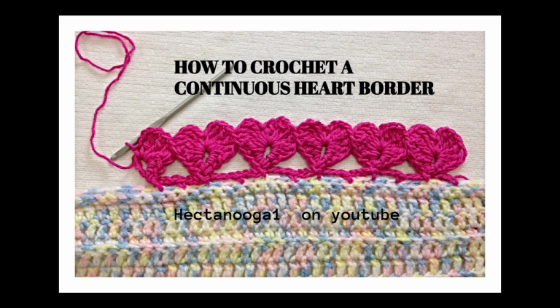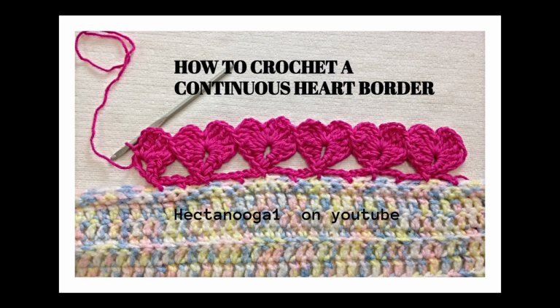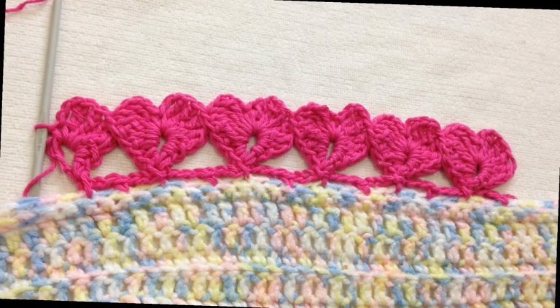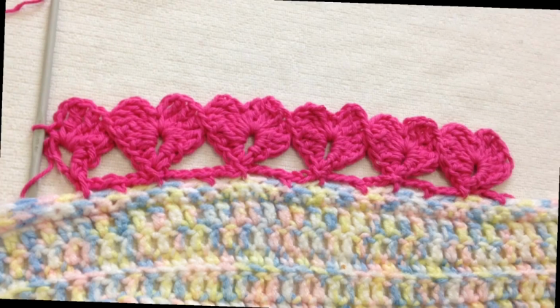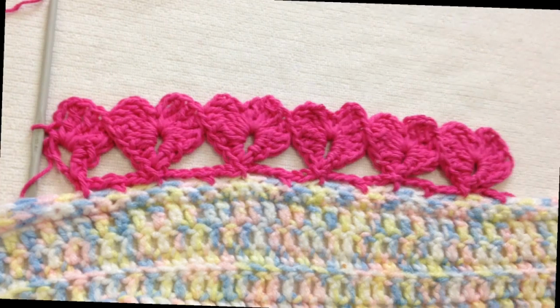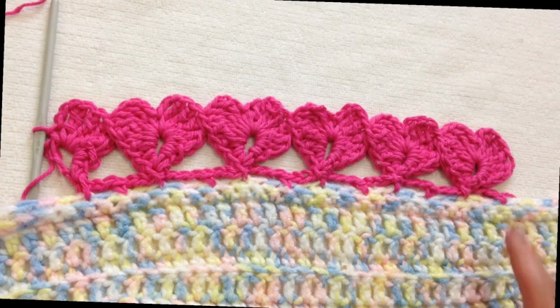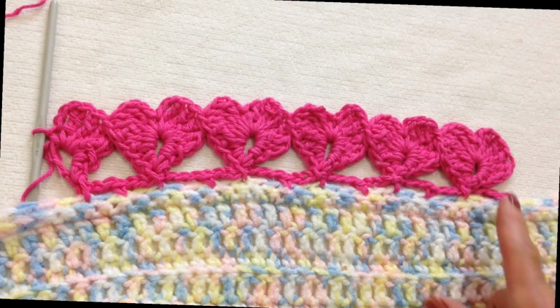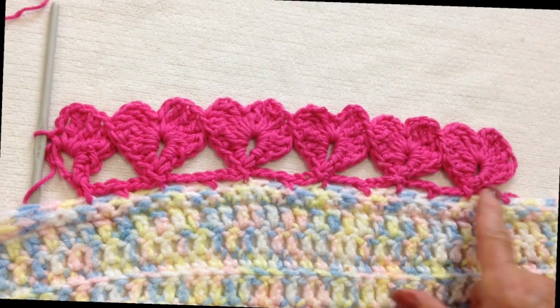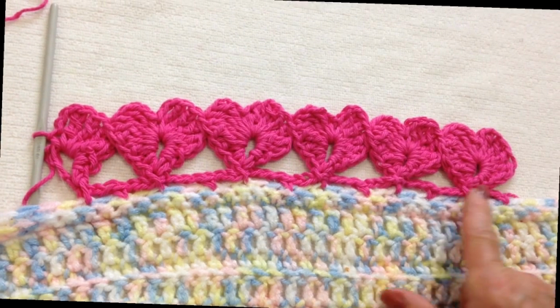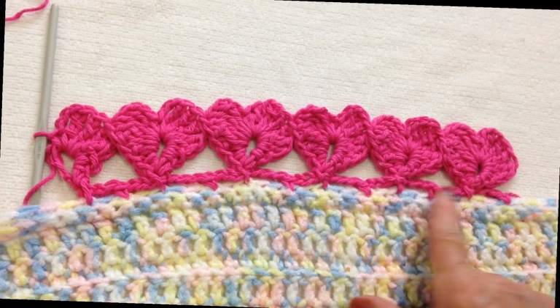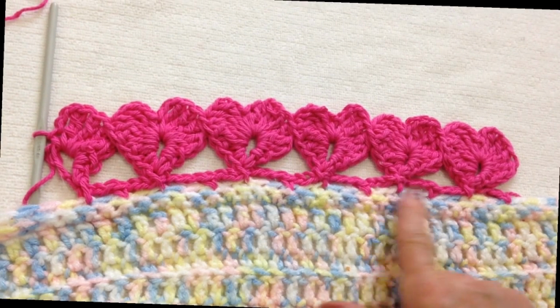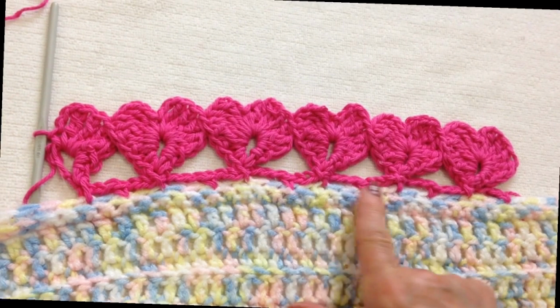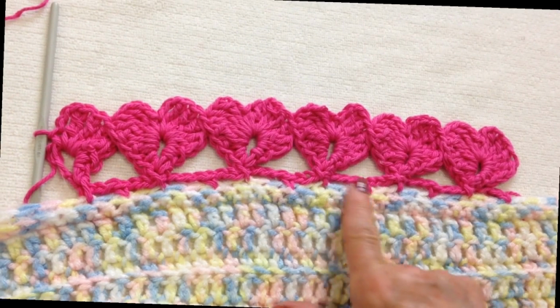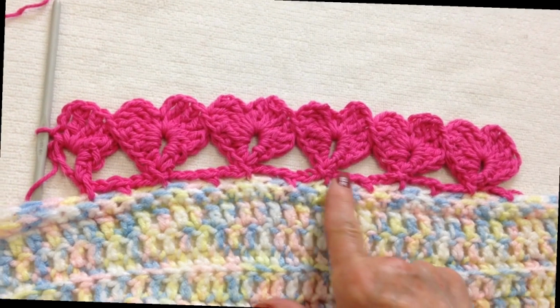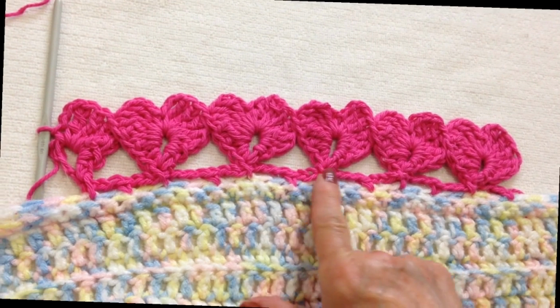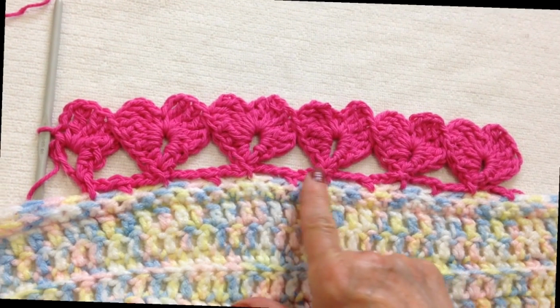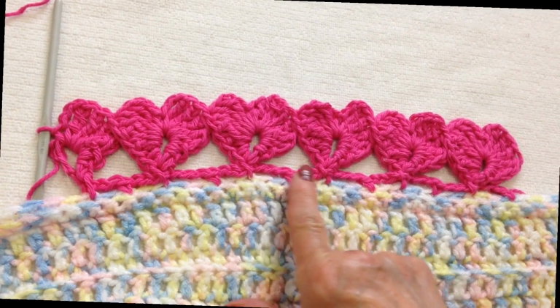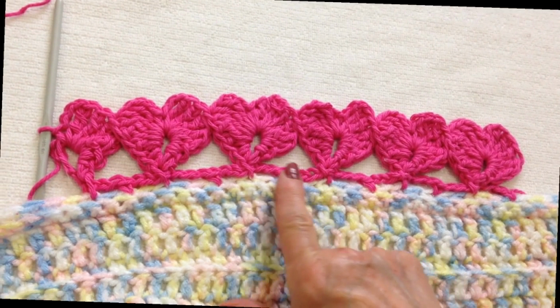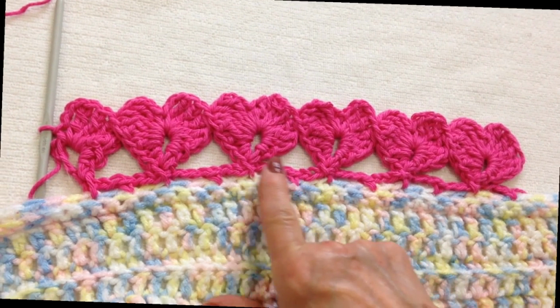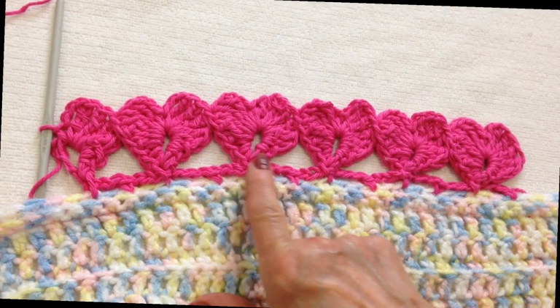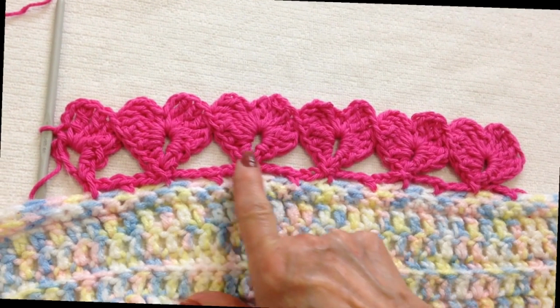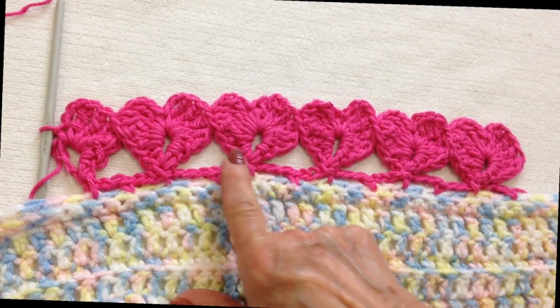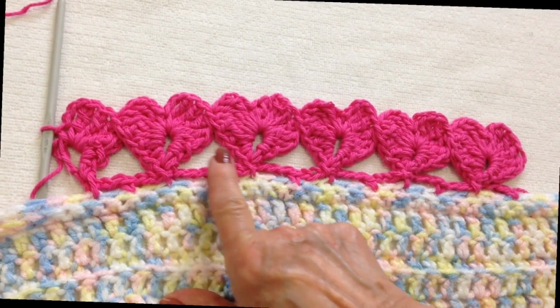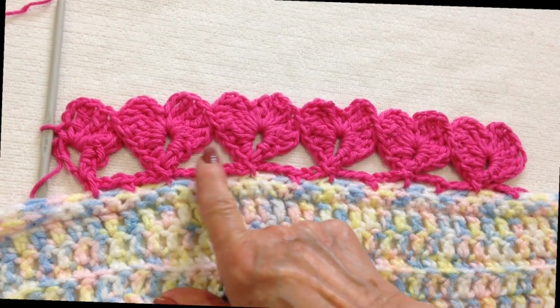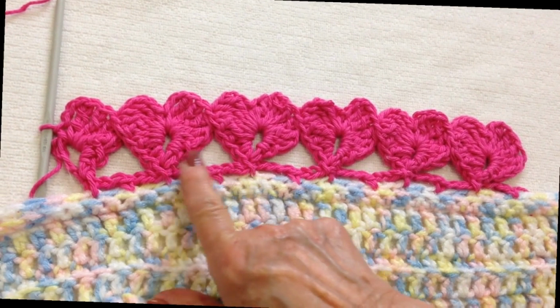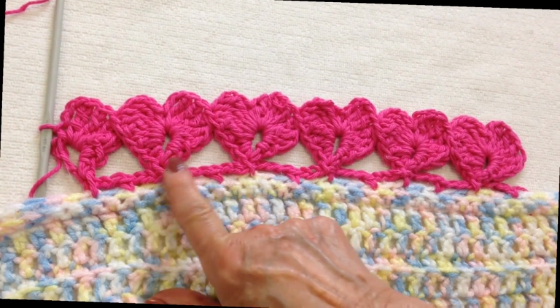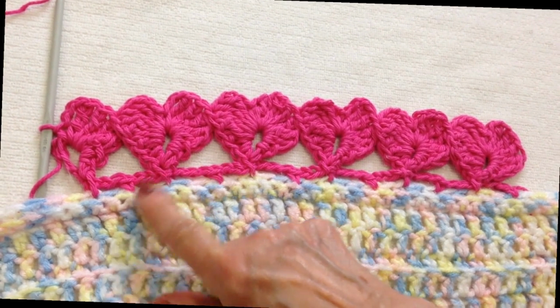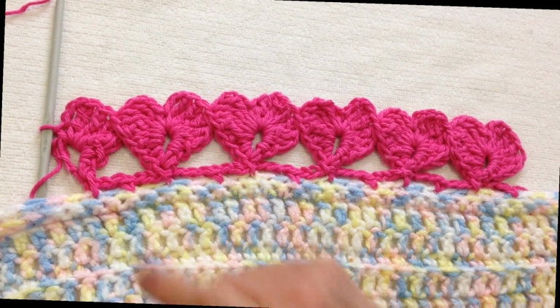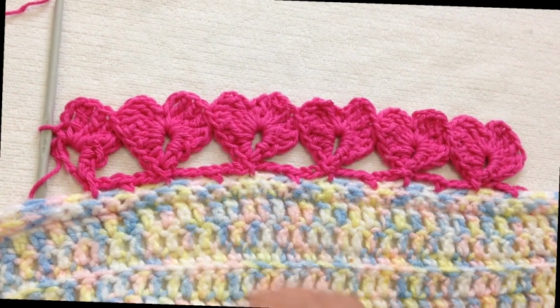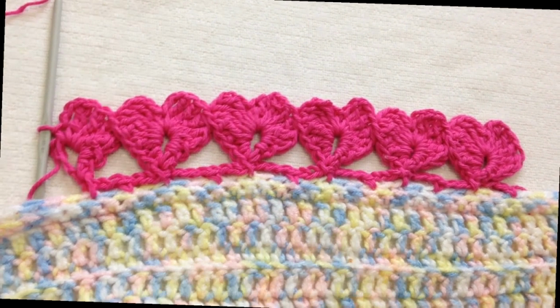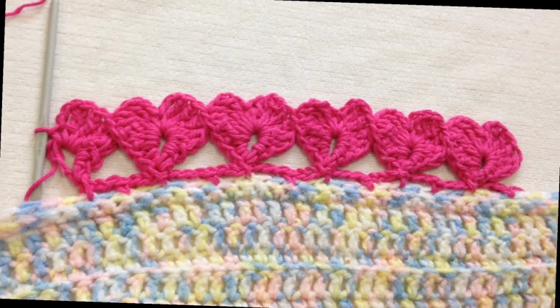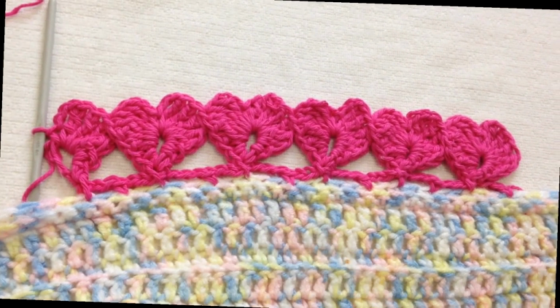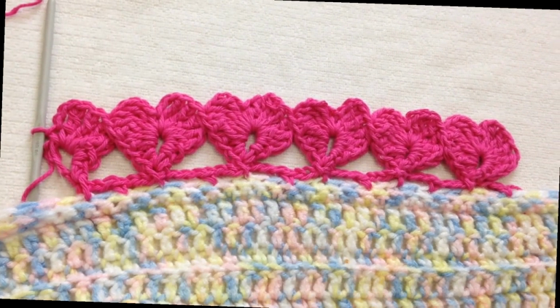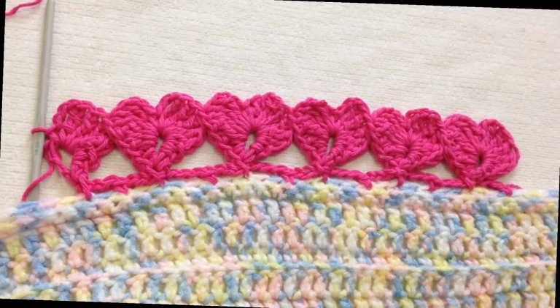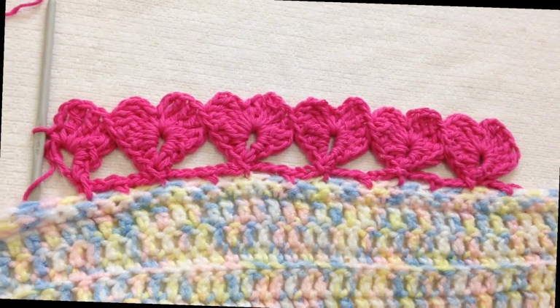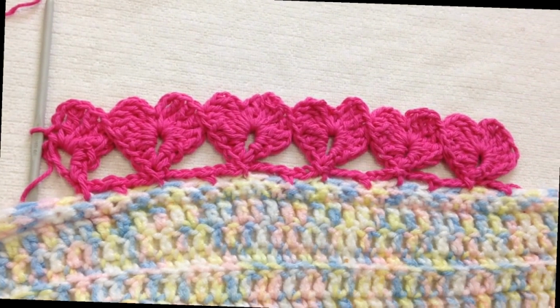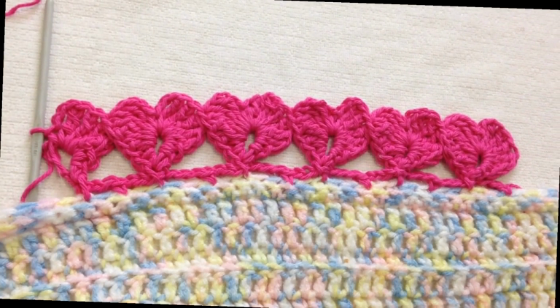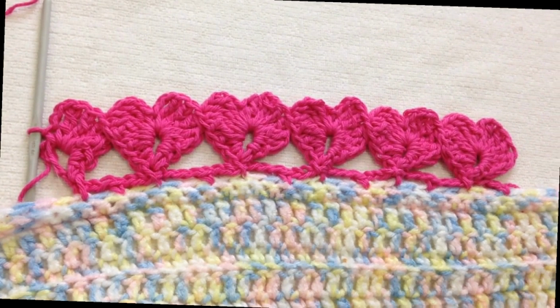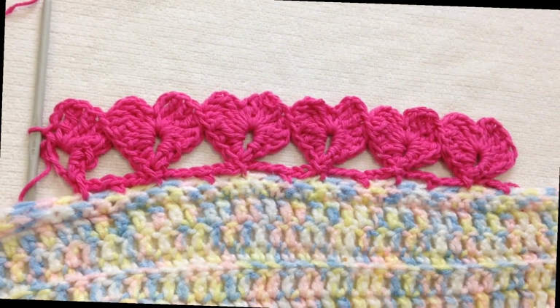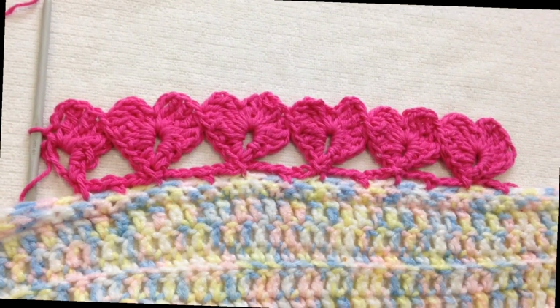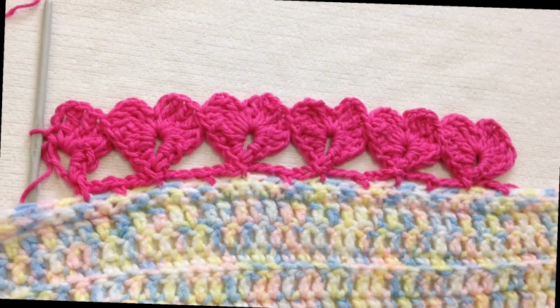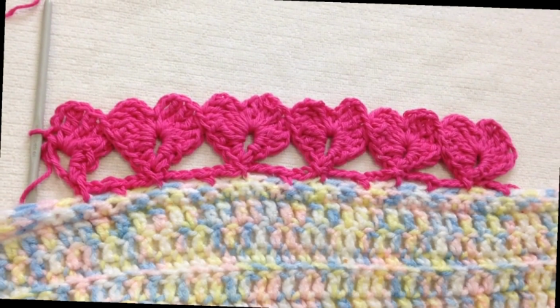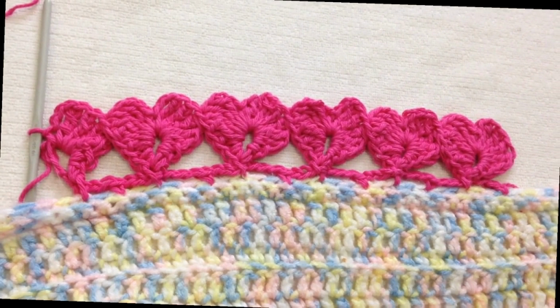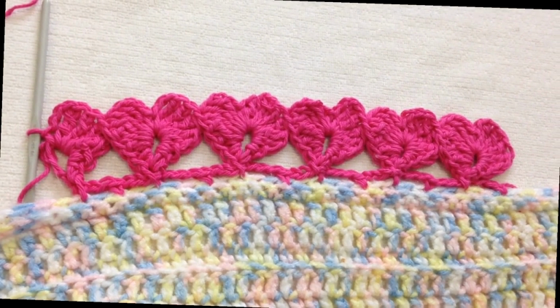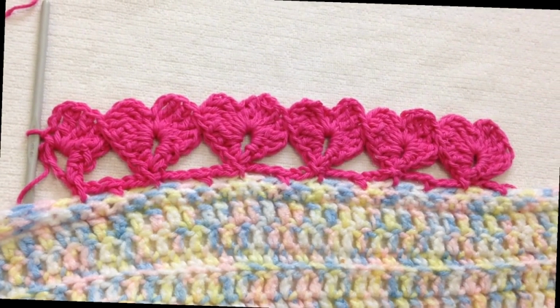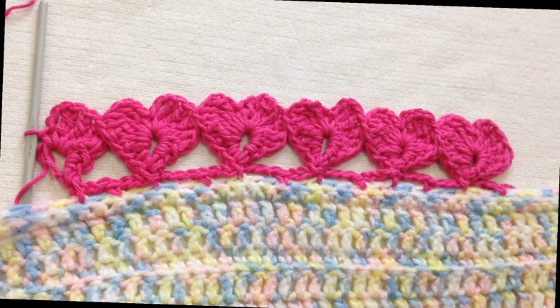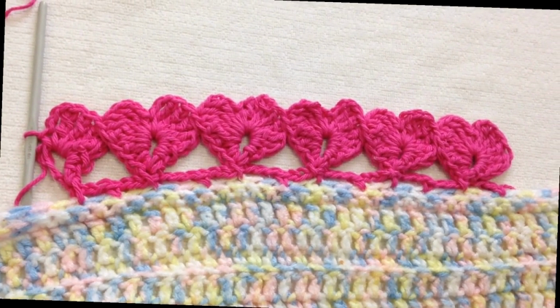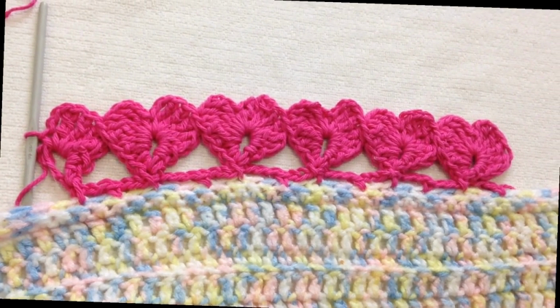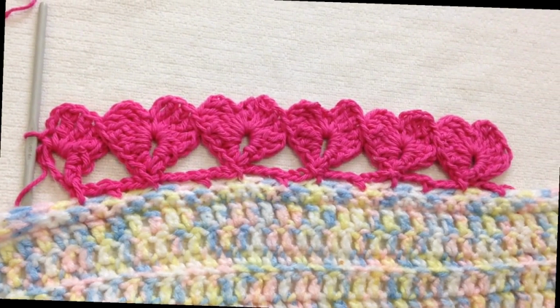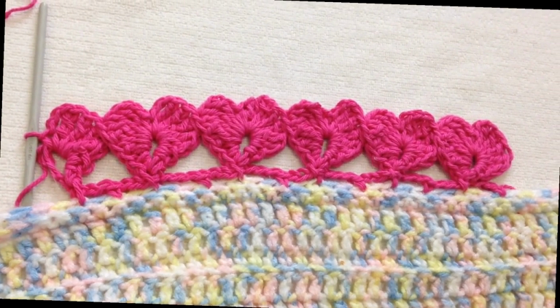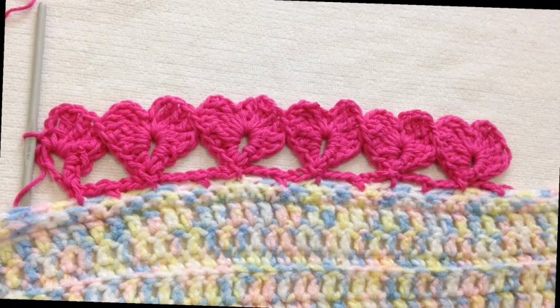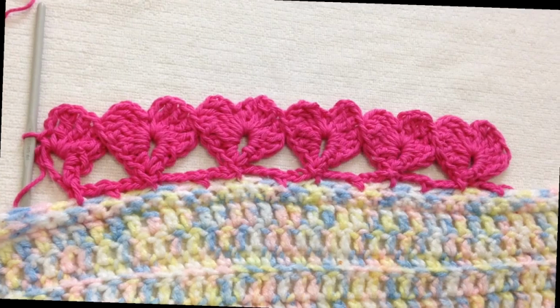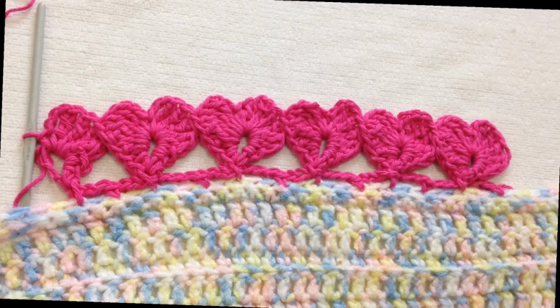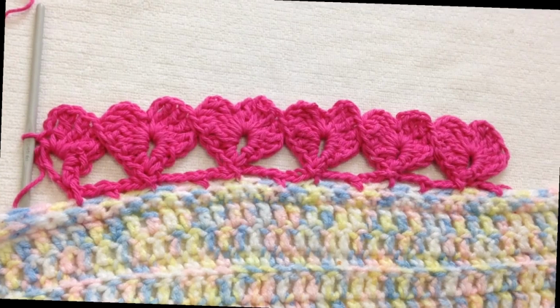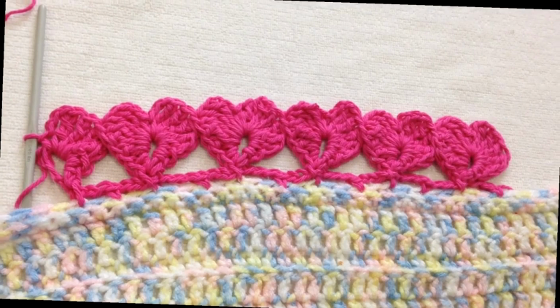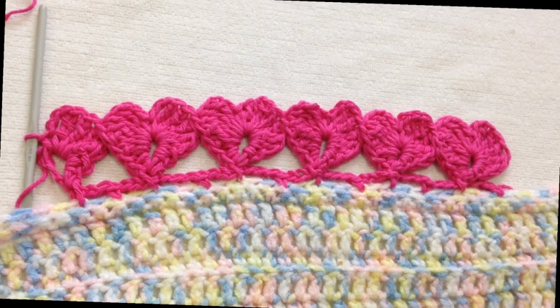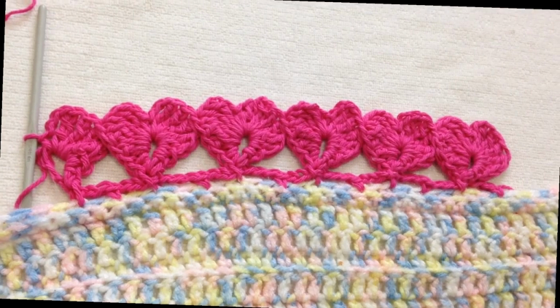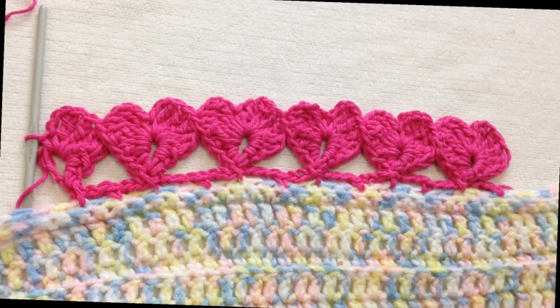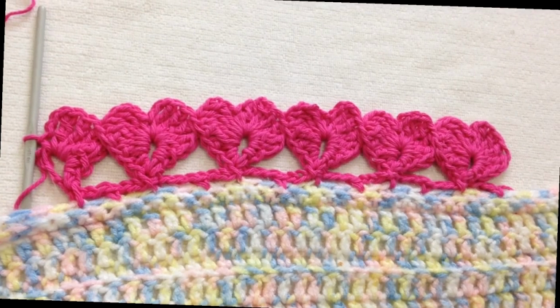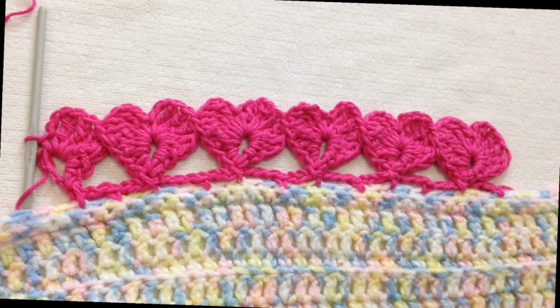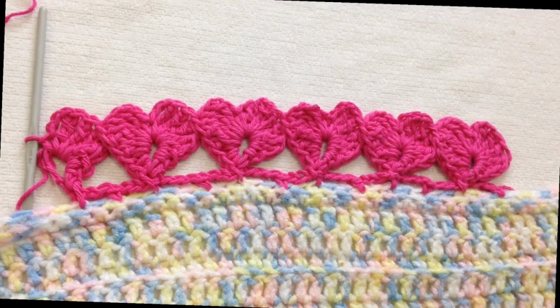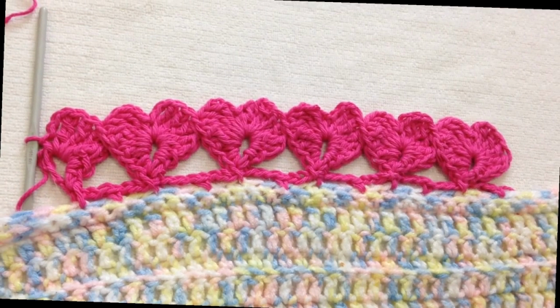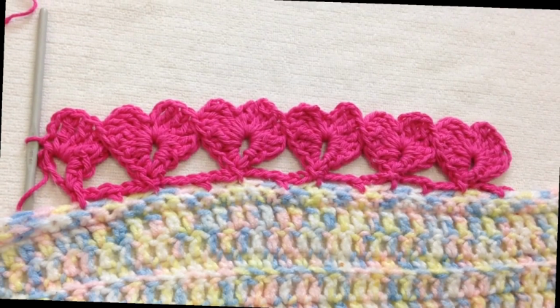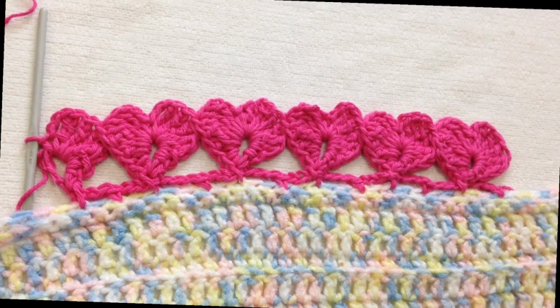Hi everyone, this is Emmy. Today I'm going to show you how to crochet this easy heart border. So let's get started.